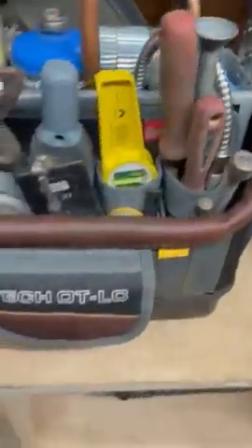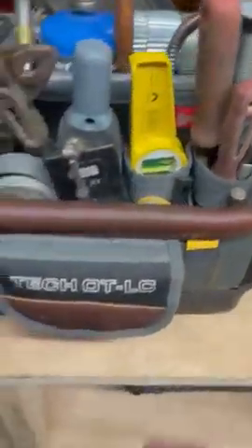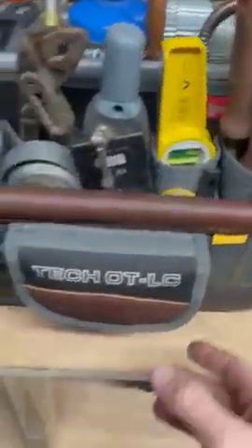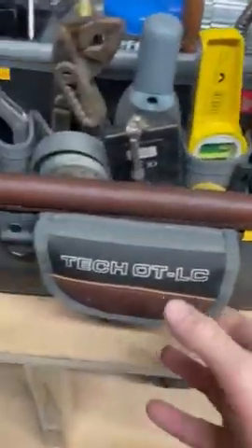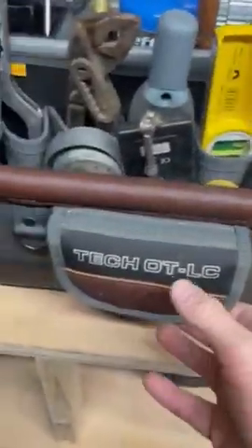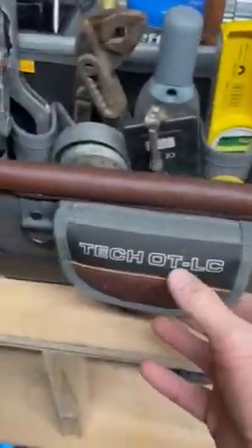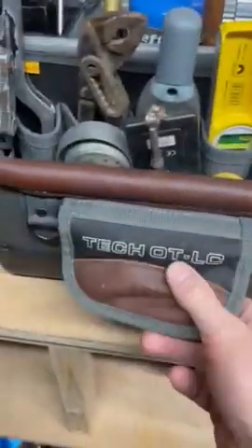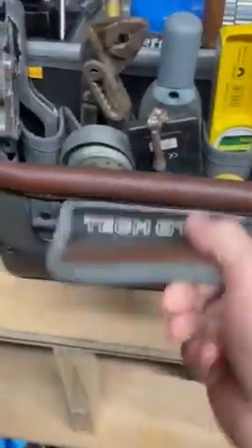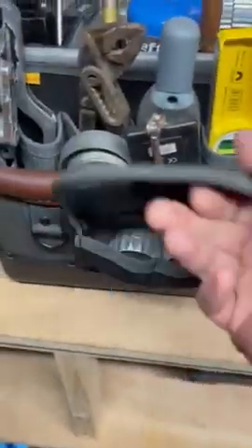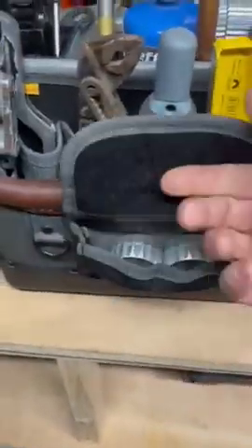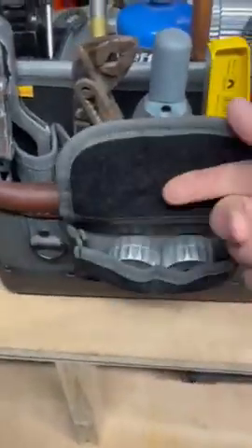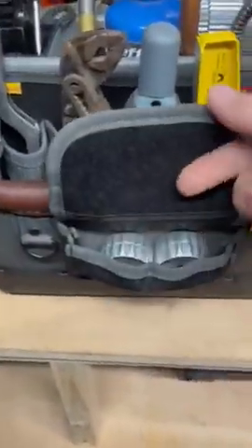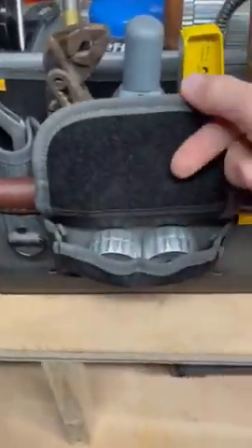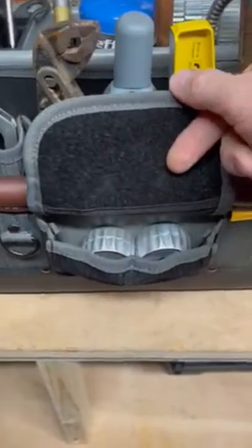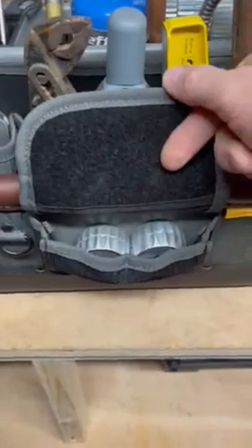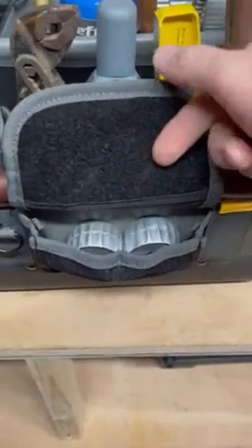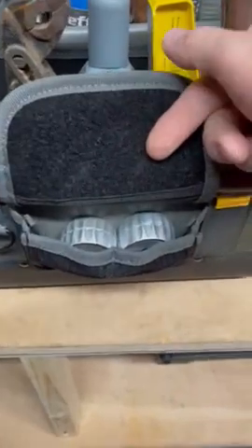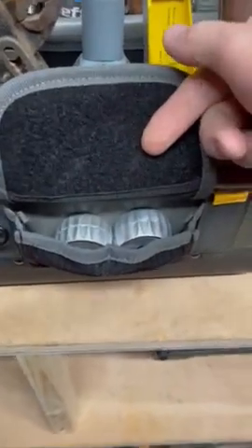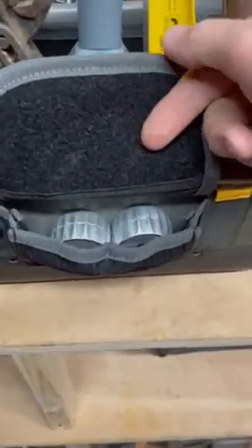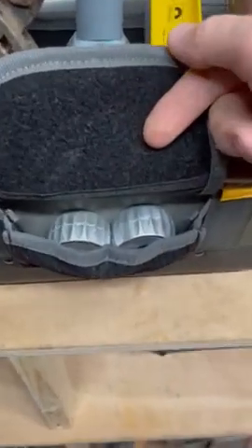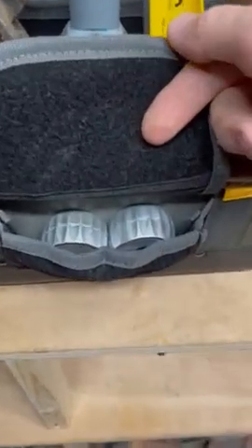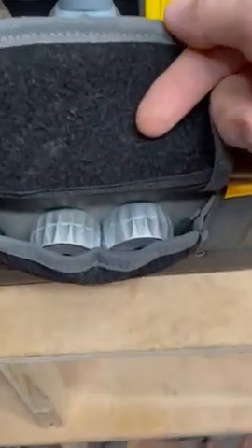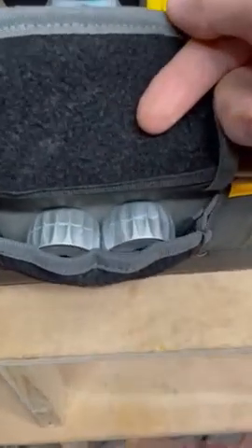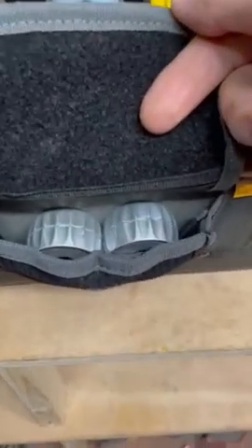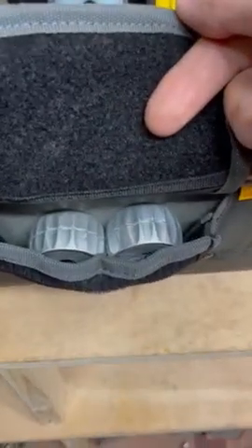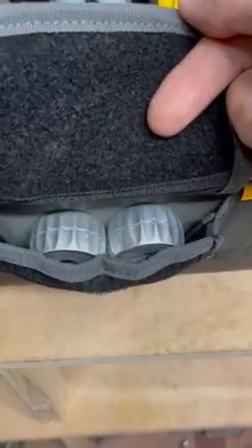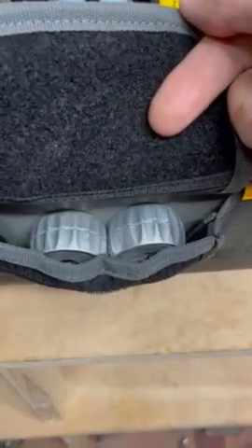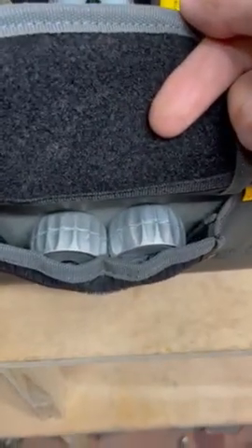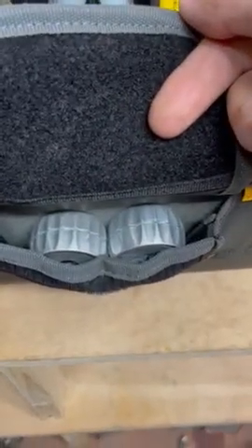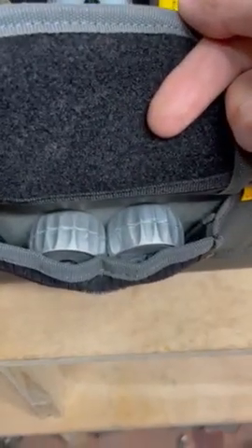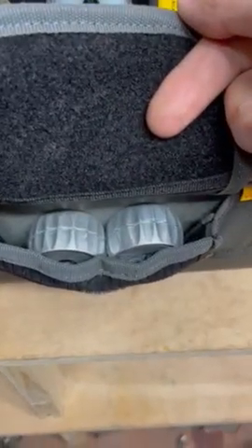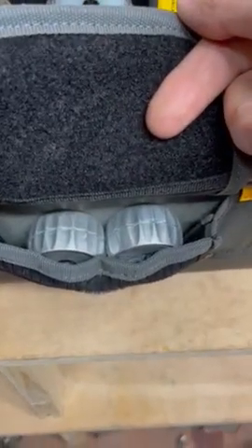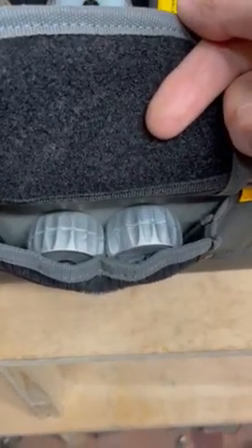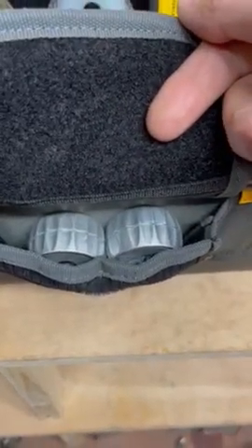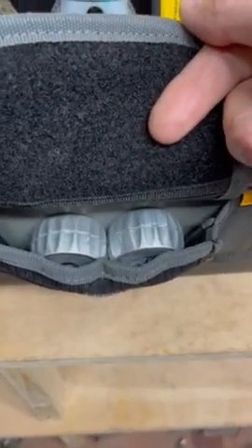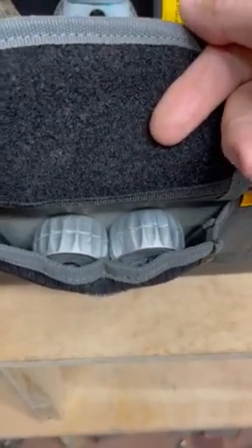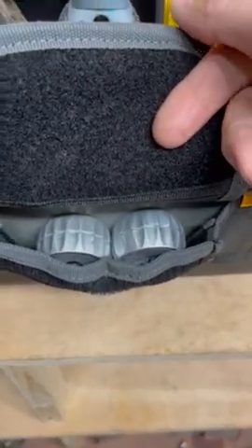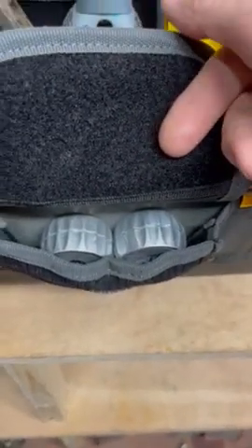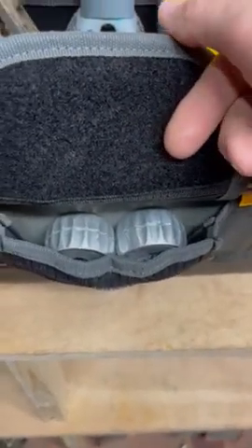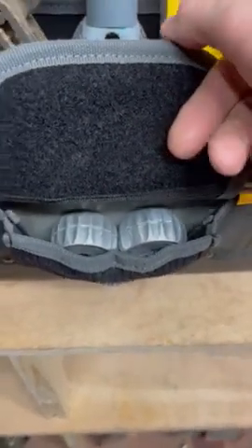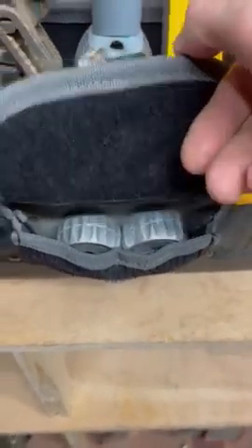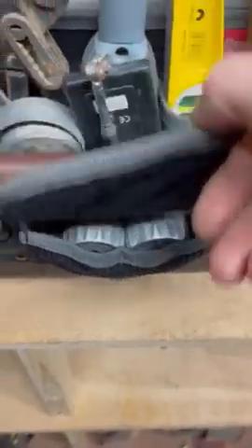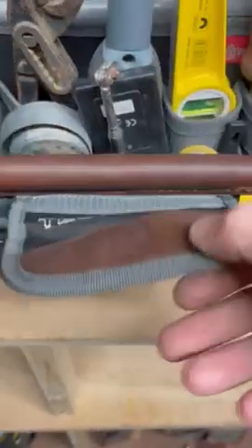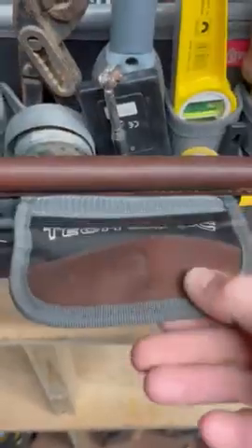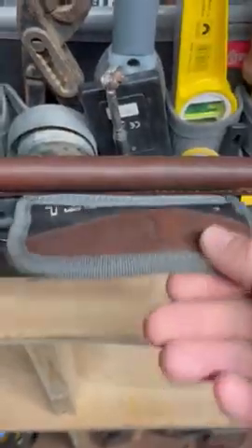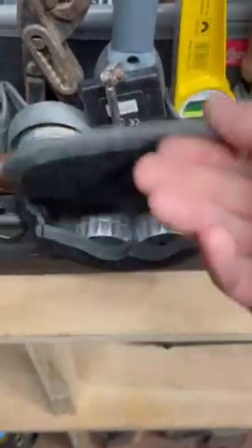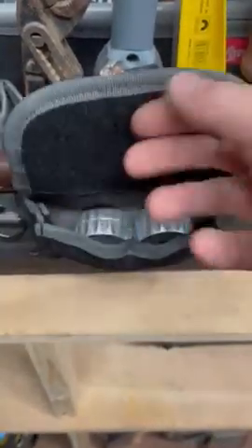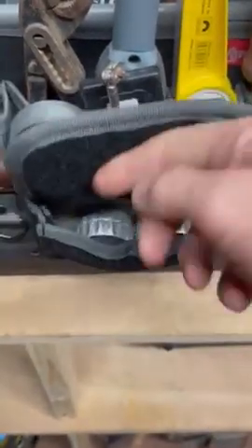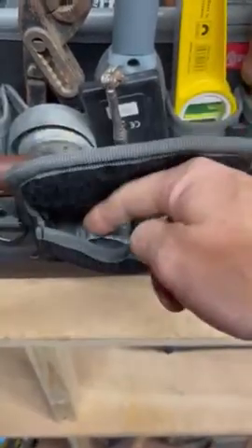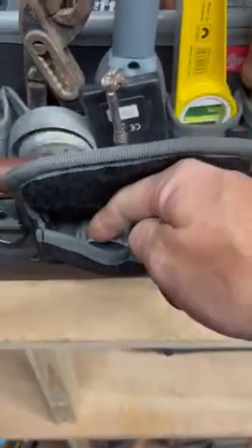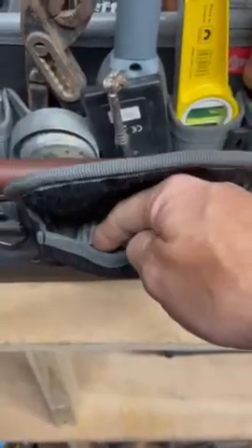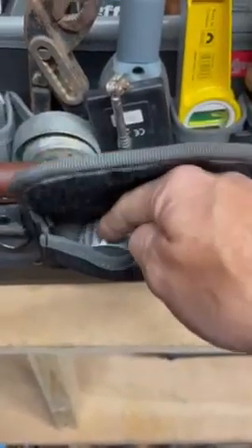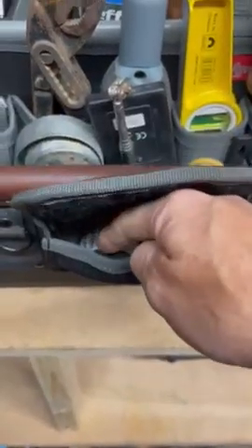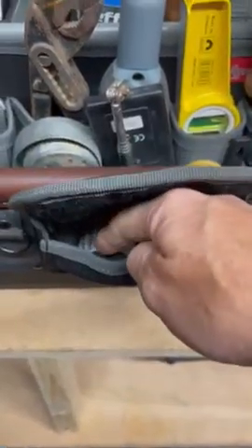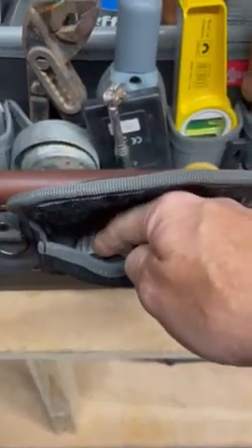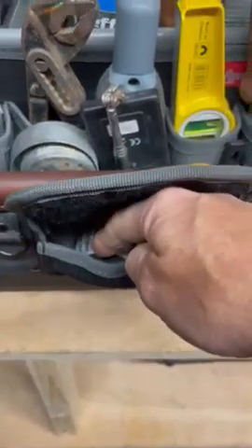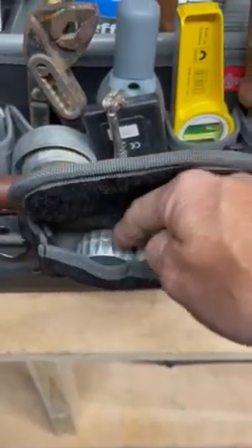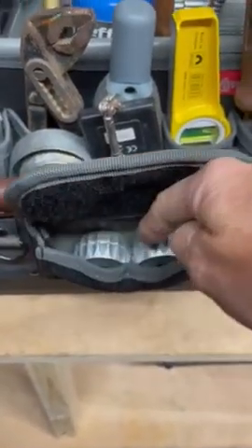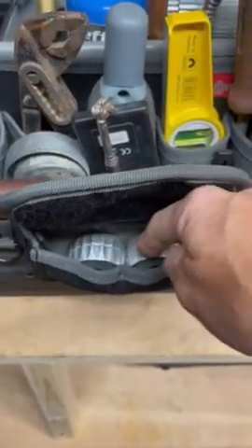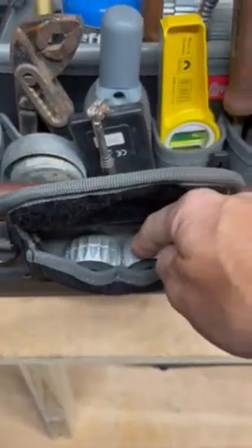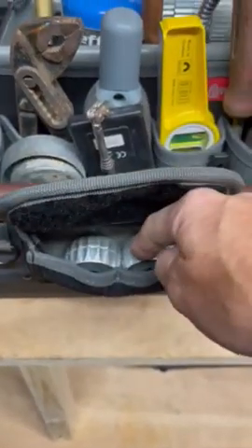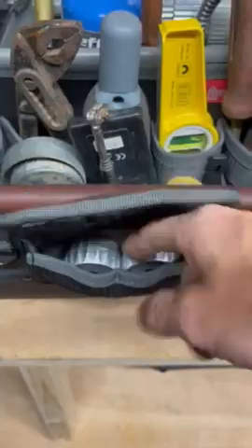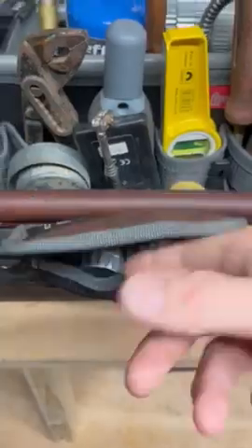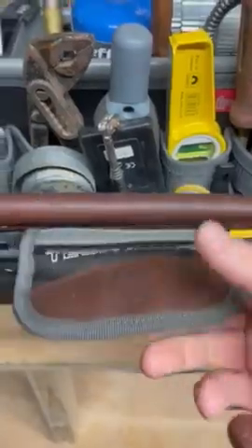Front pocket — I've got an 8-mill and a 10-mill pipe slice in there.